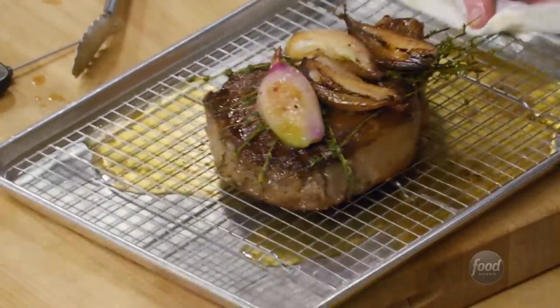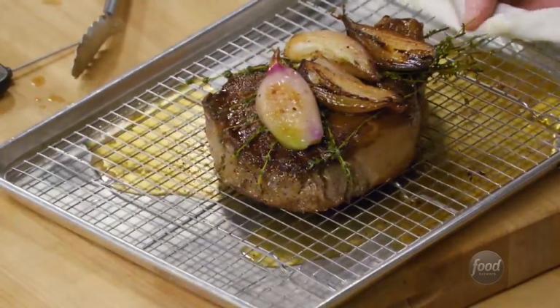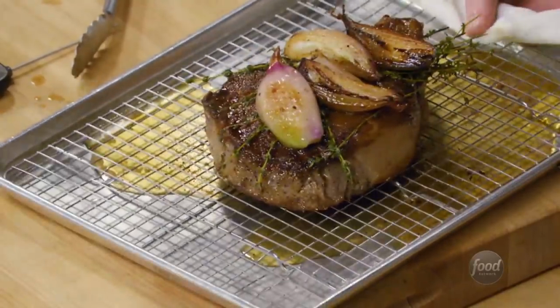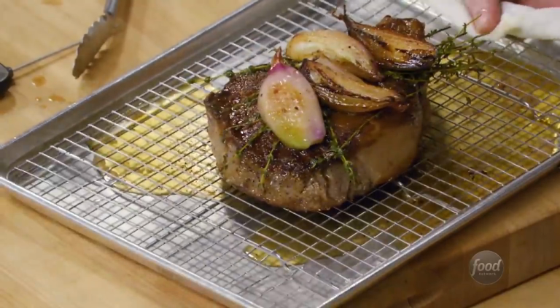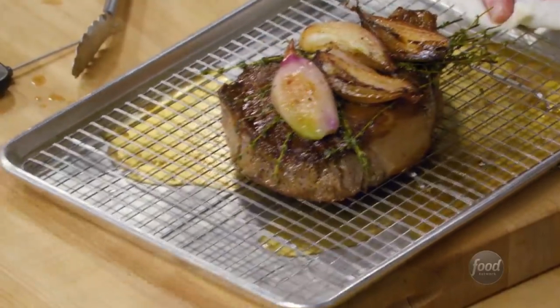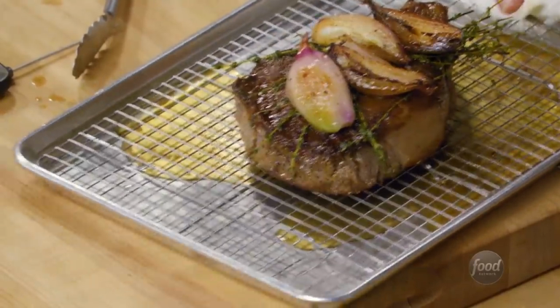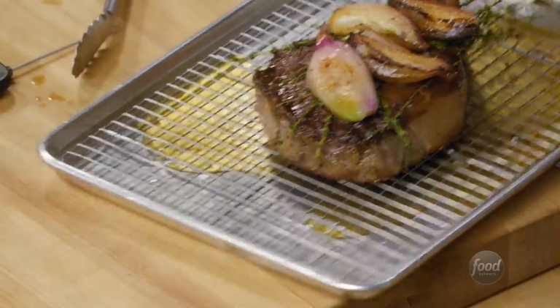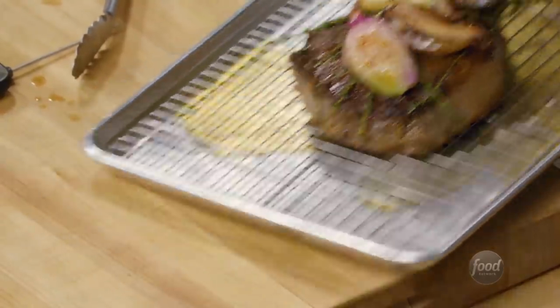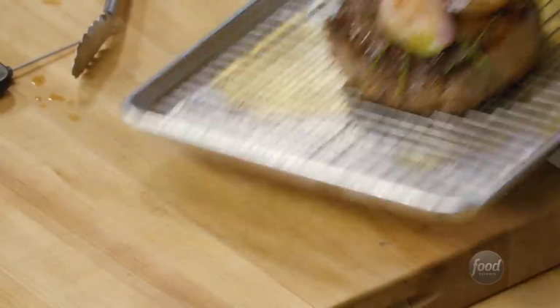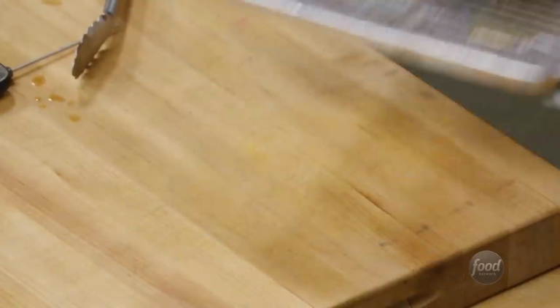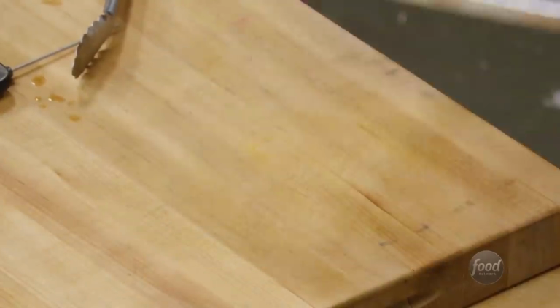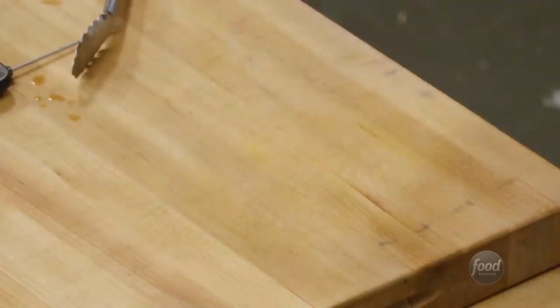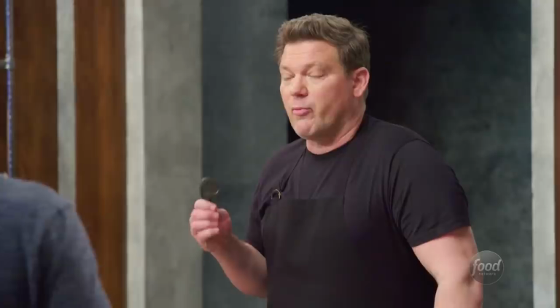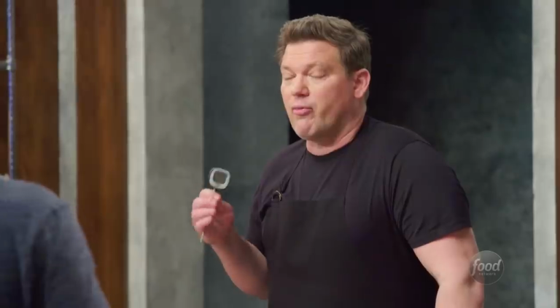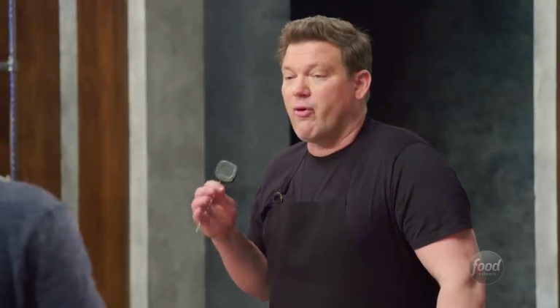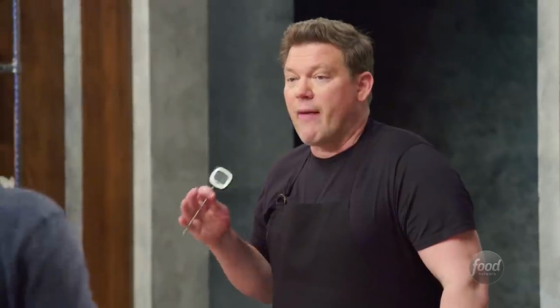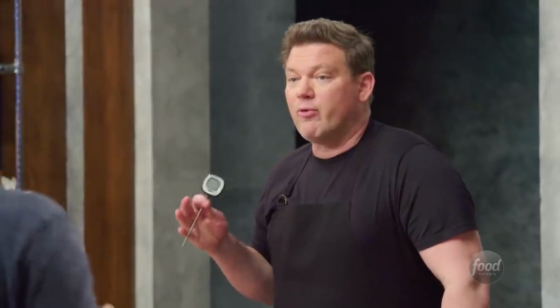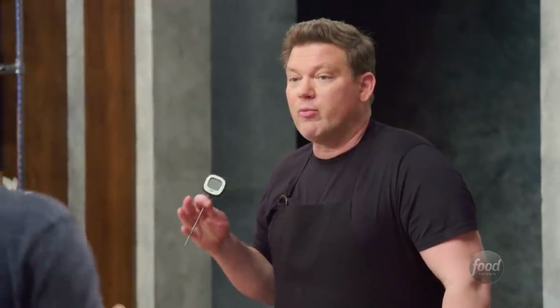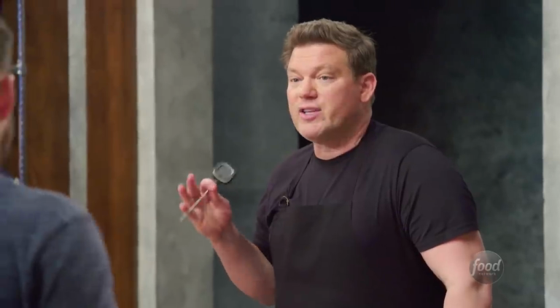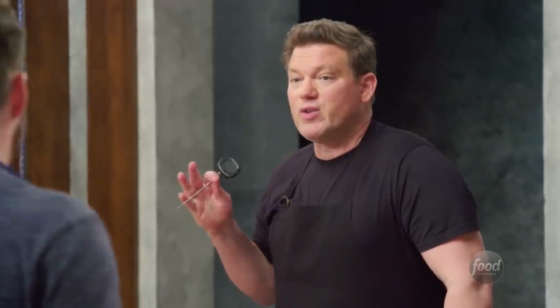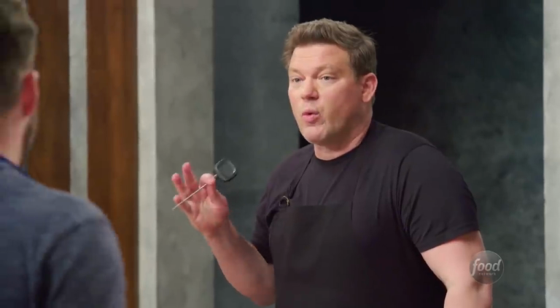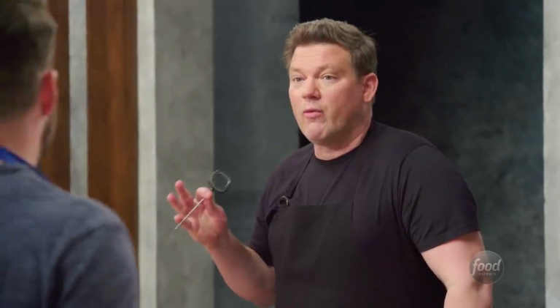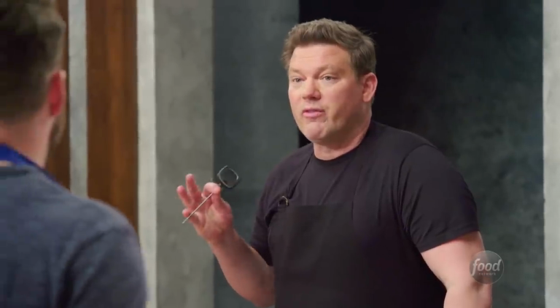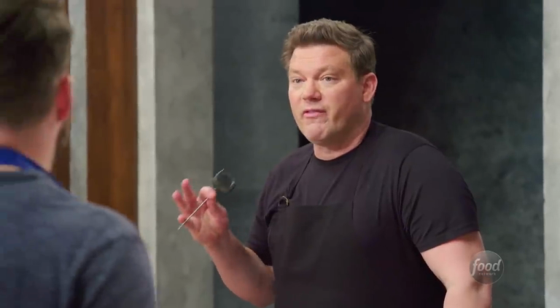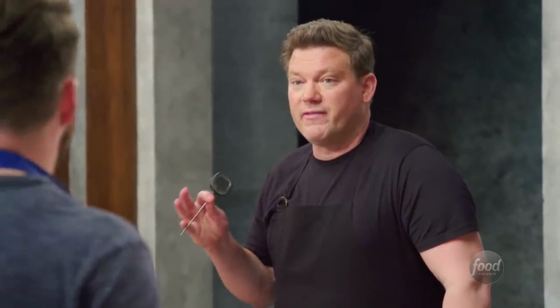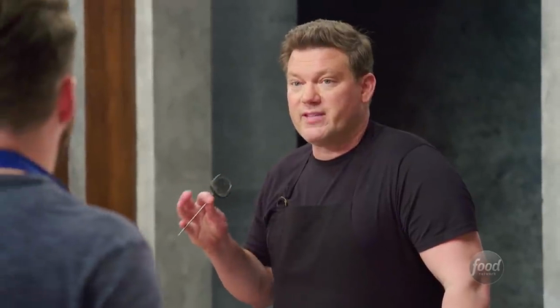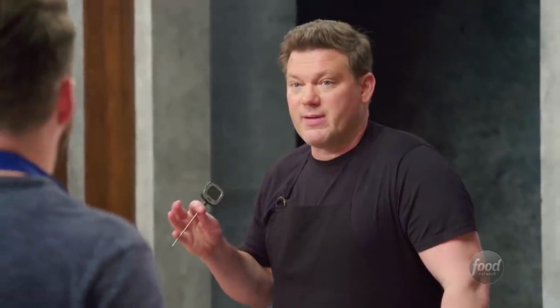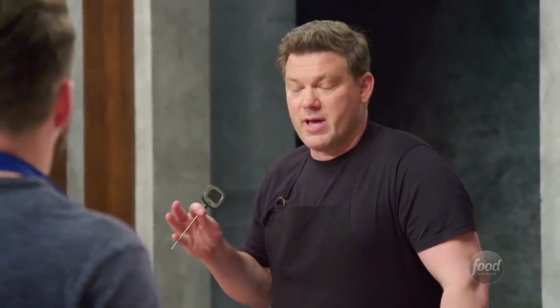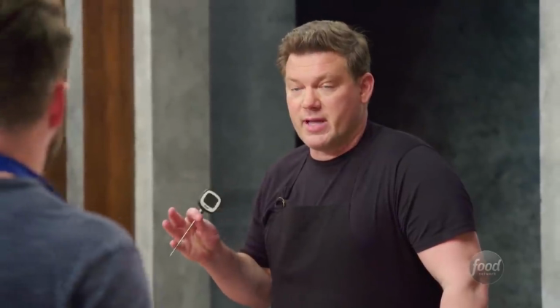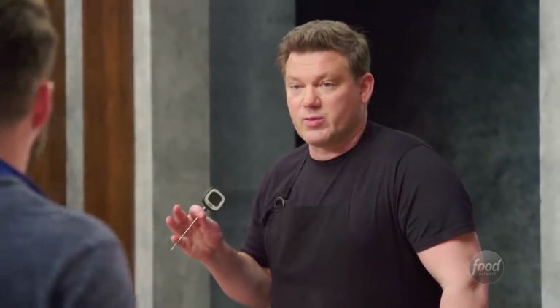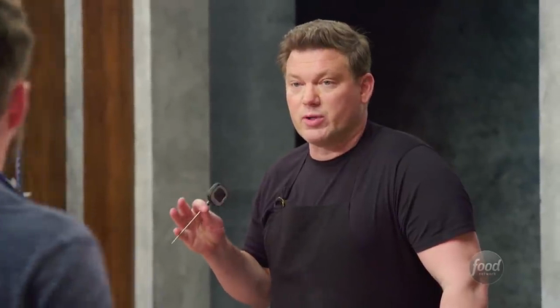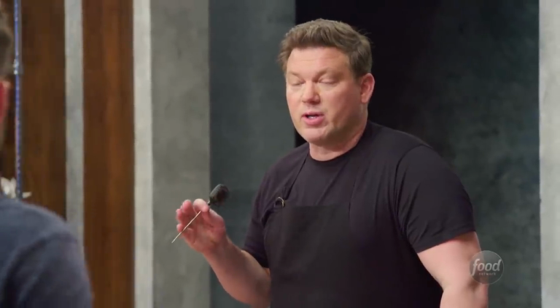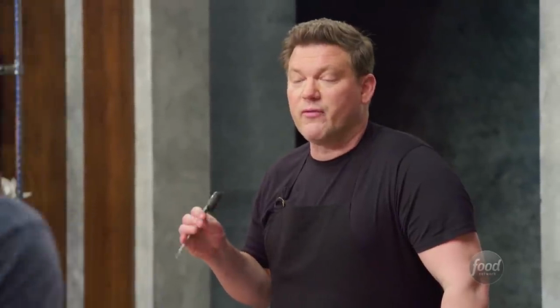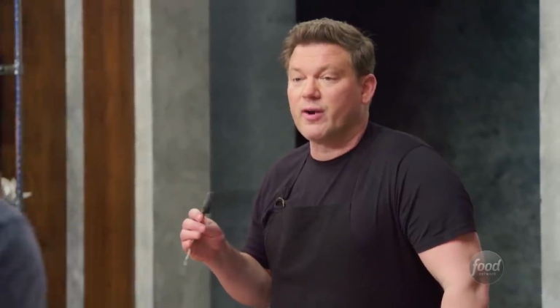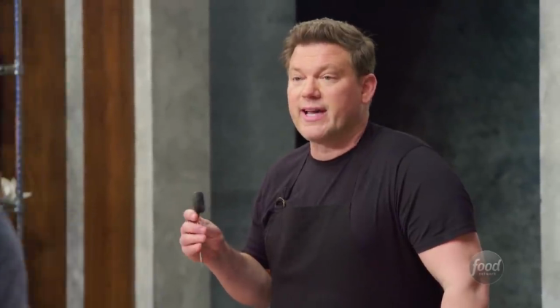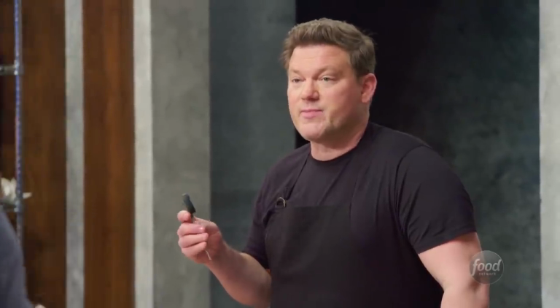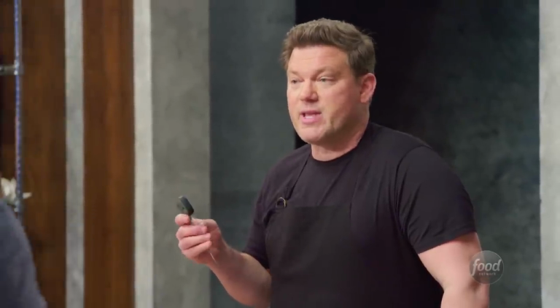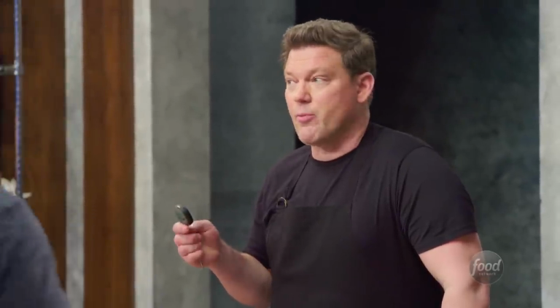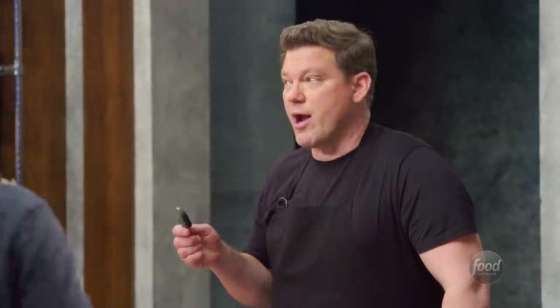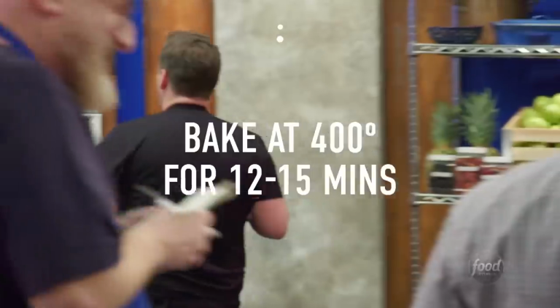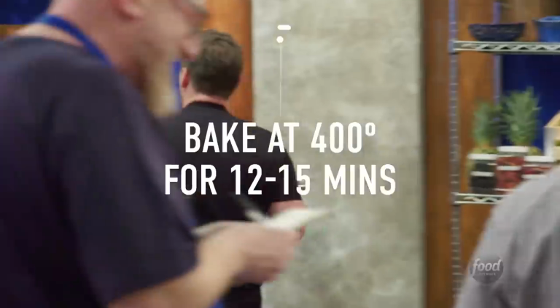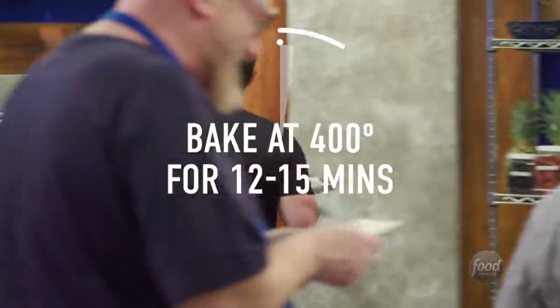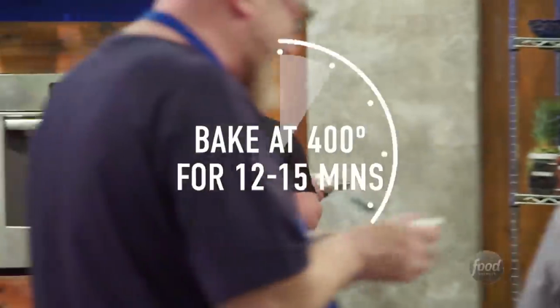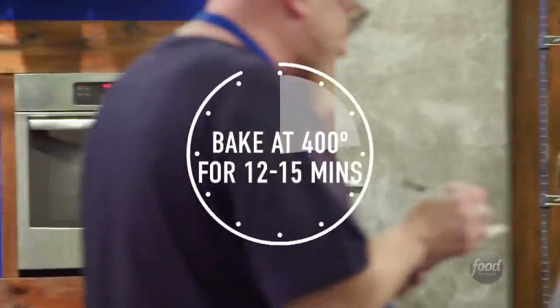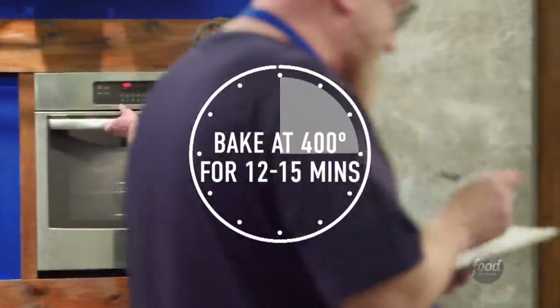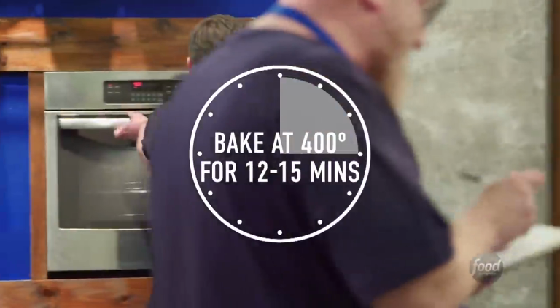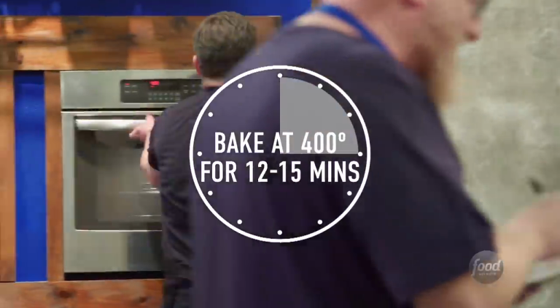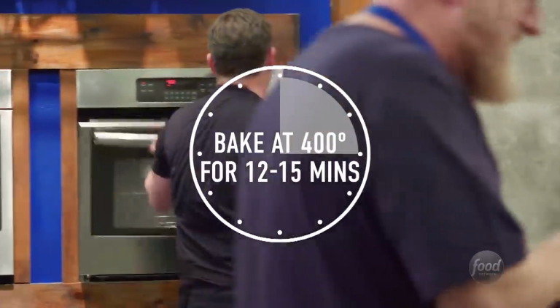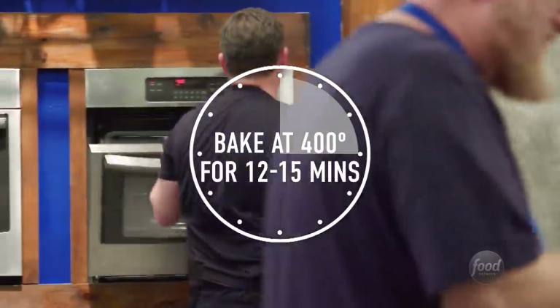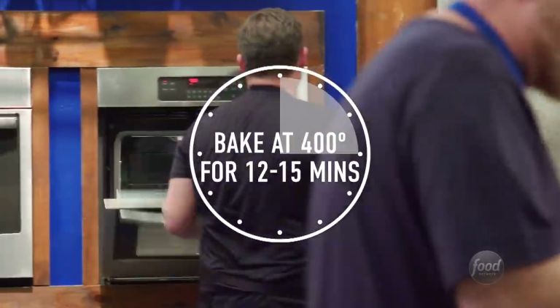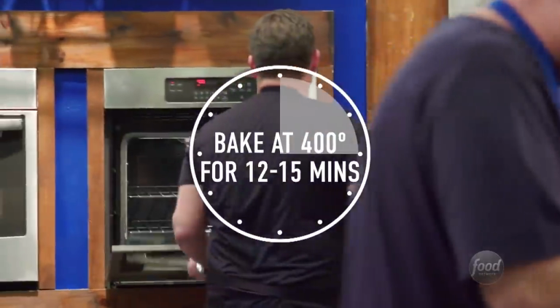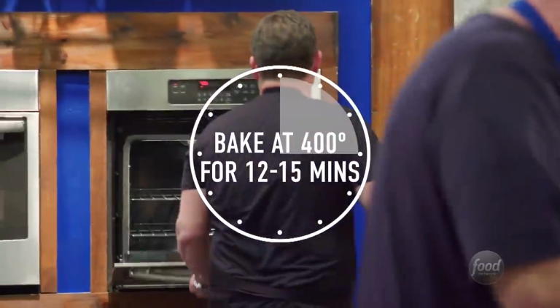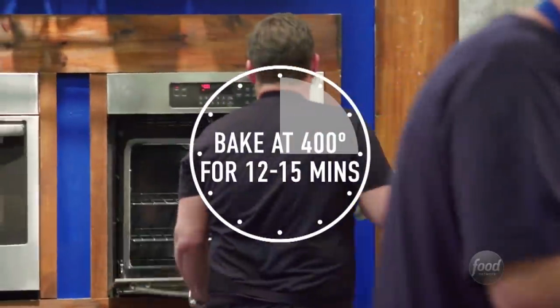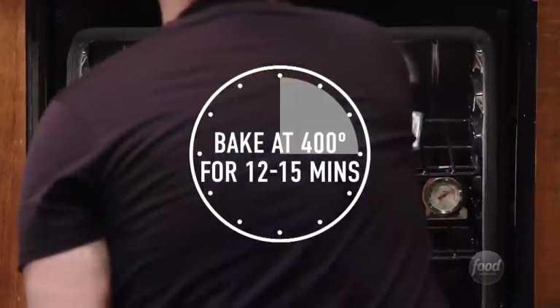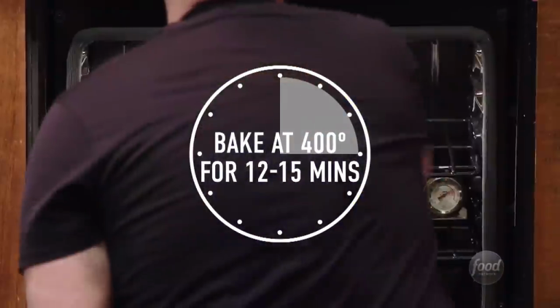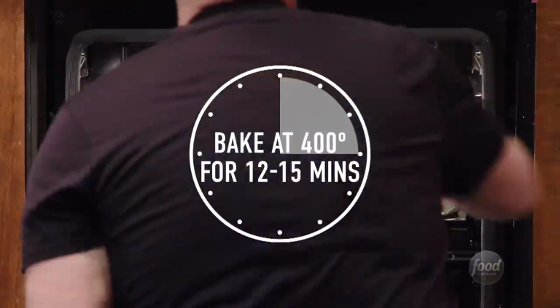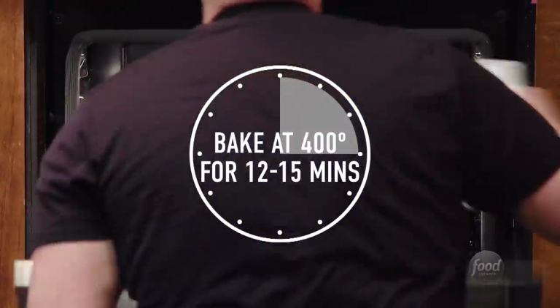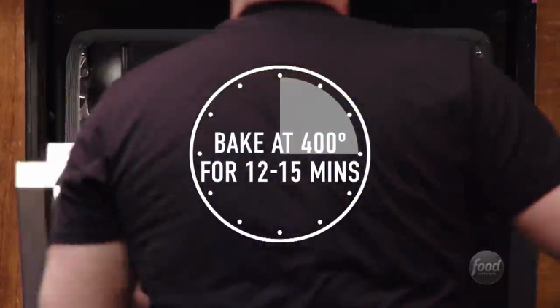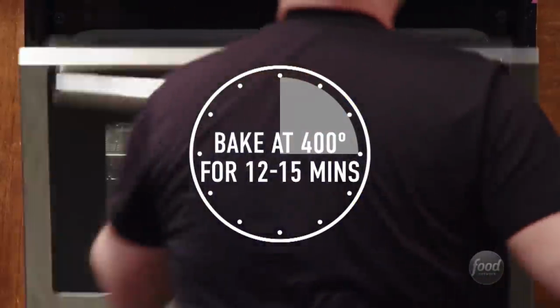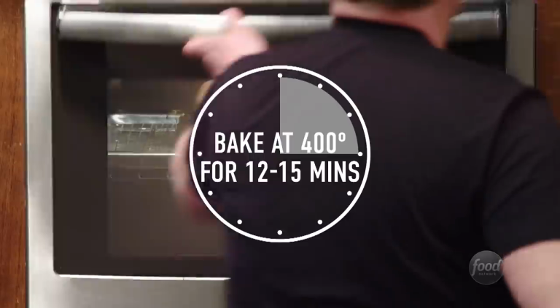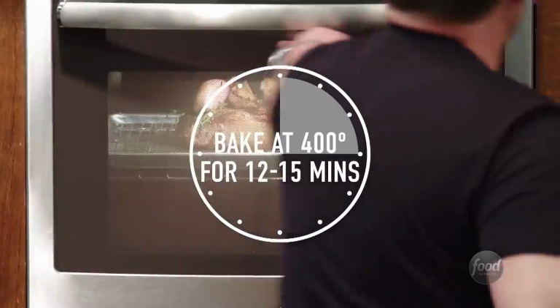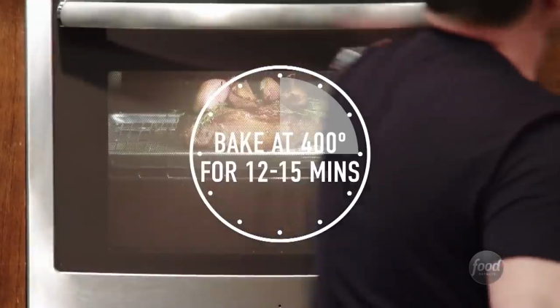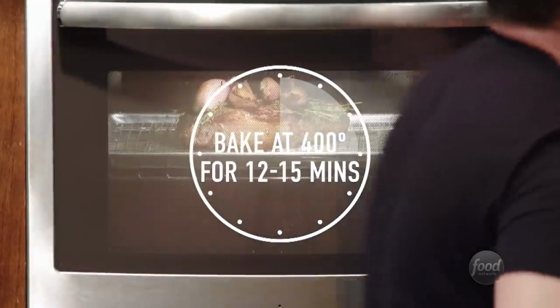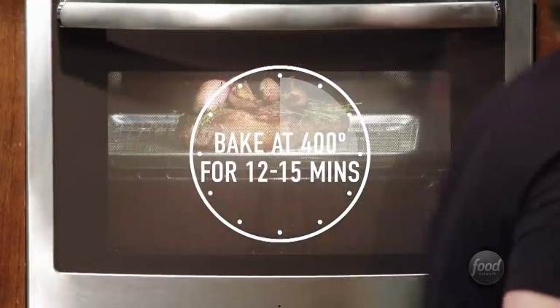We're going to pop this into the oven for probably 12 to 15 minutes. We're looking for a nice medium rare — 132°F is the perfect medium rare temperature.